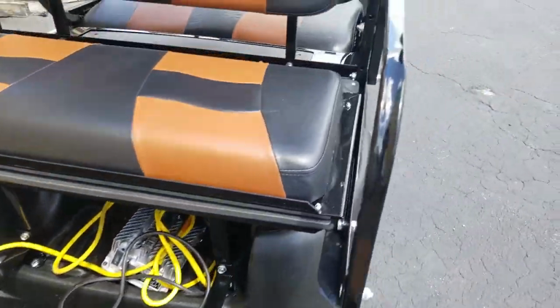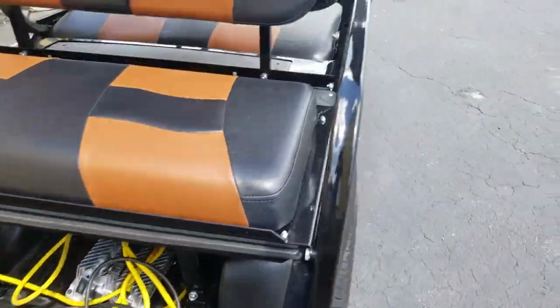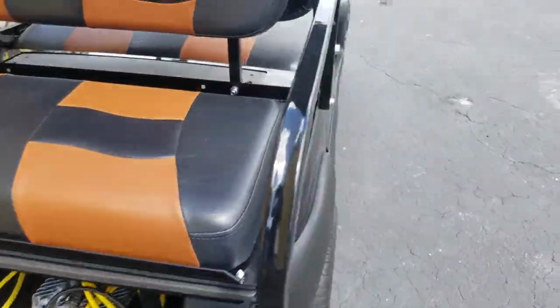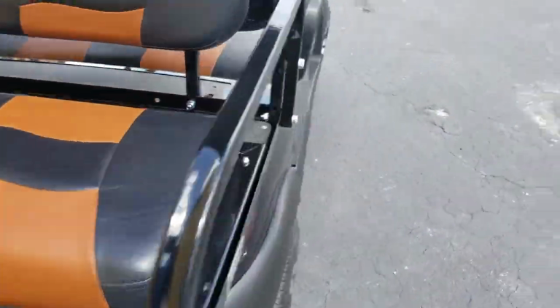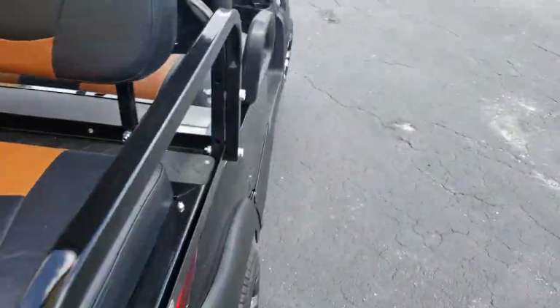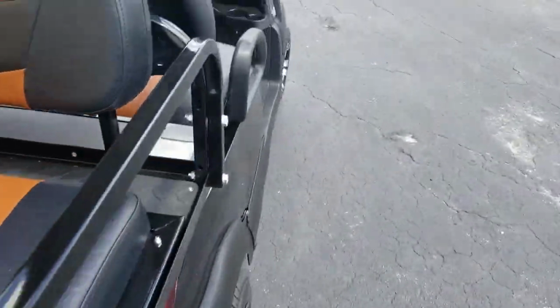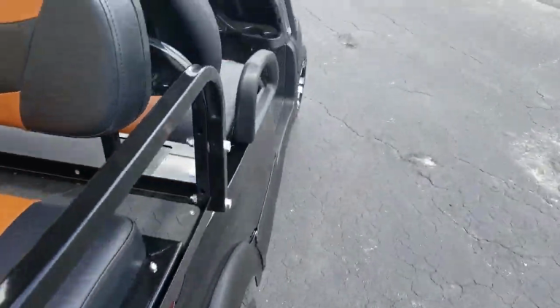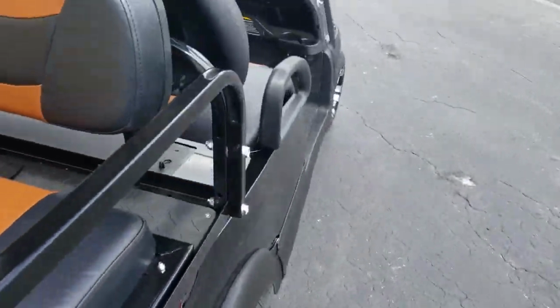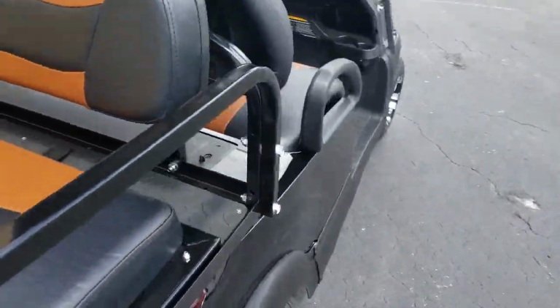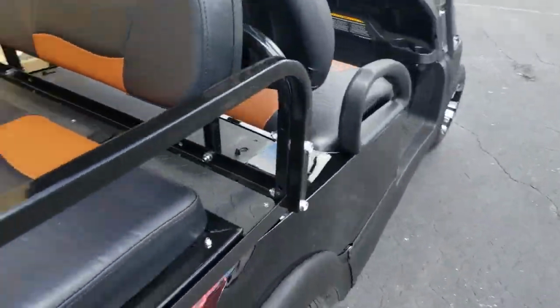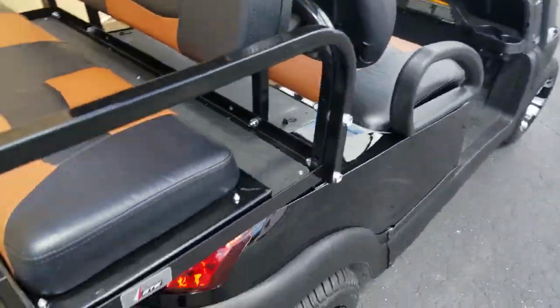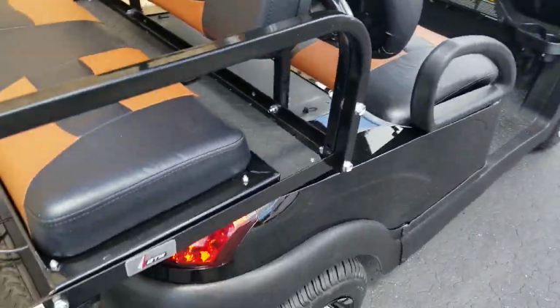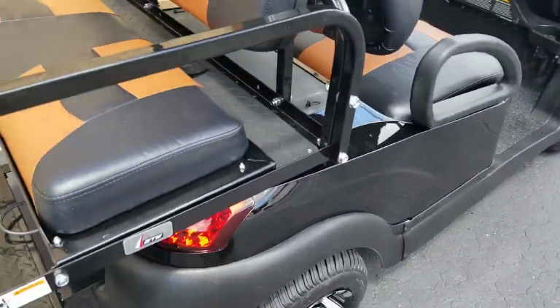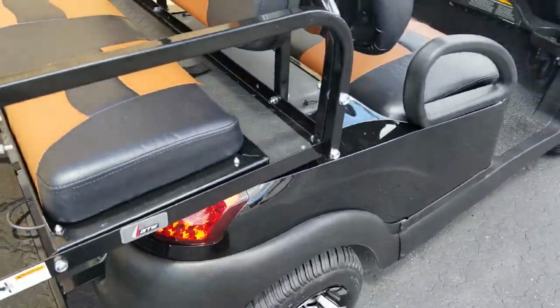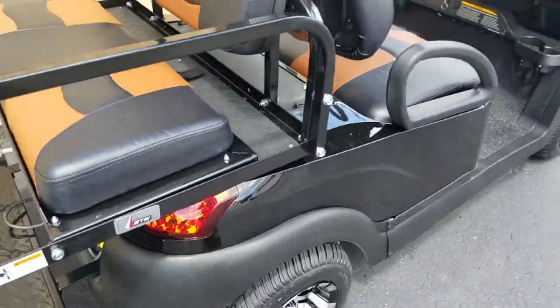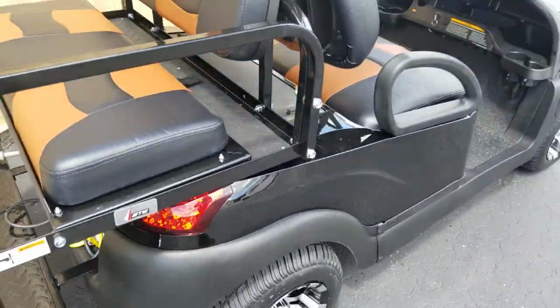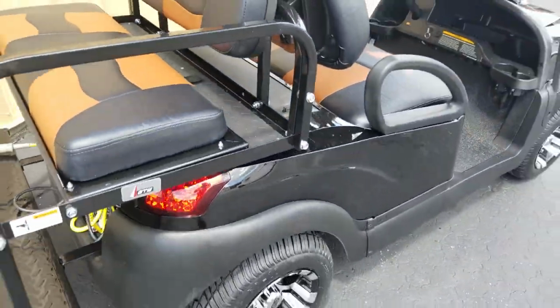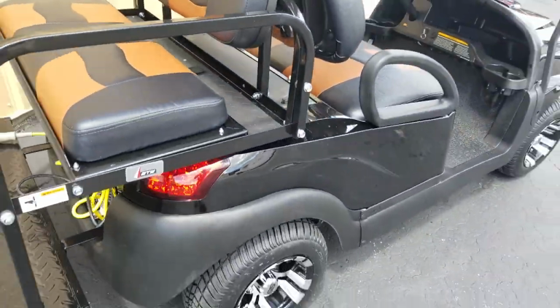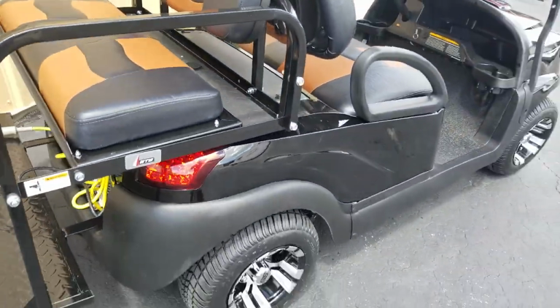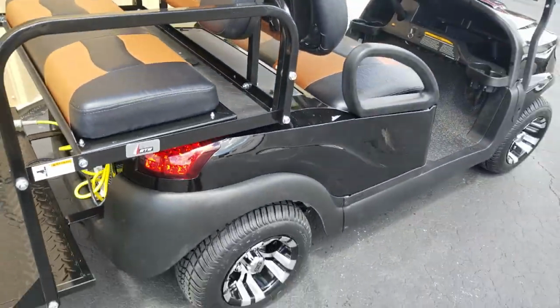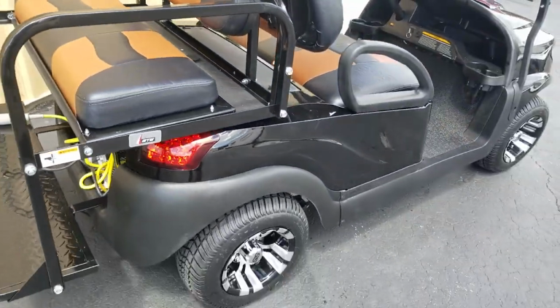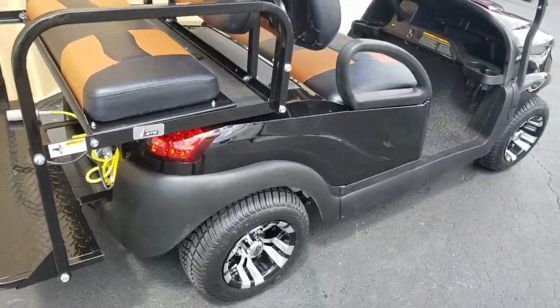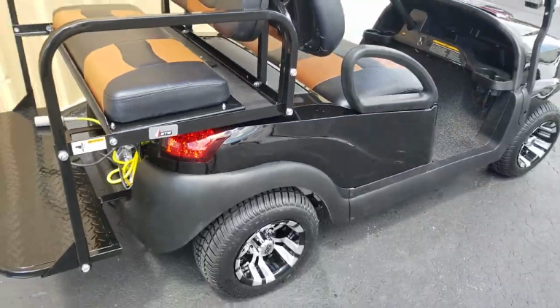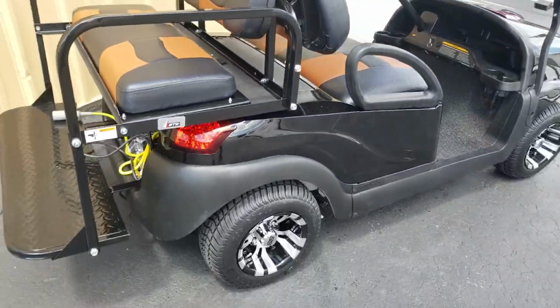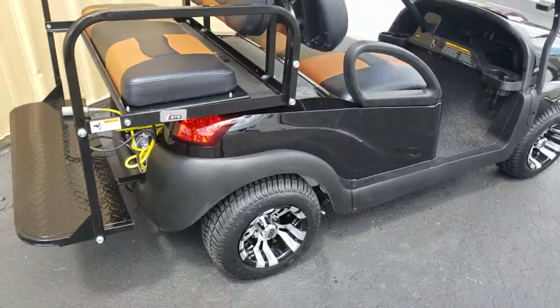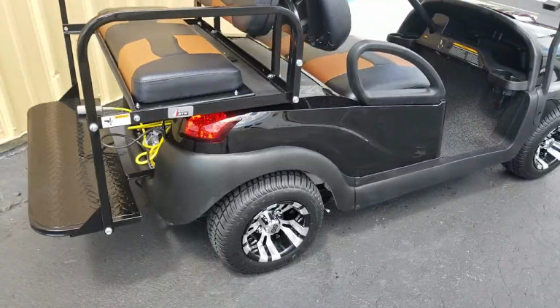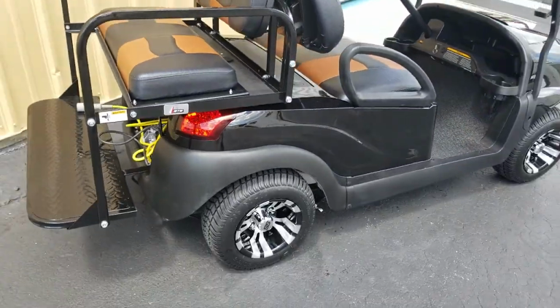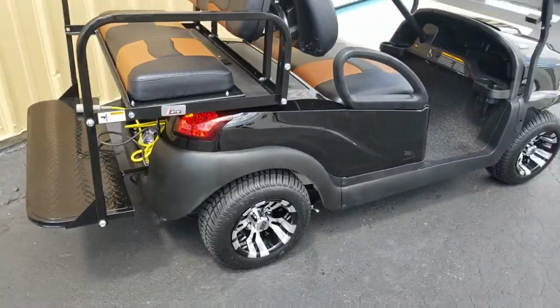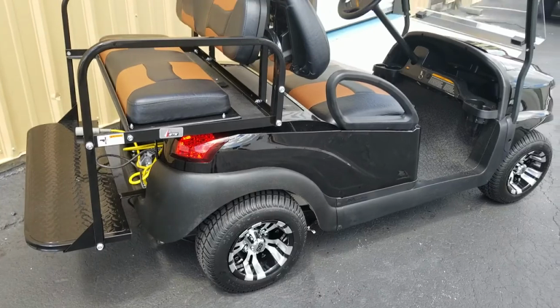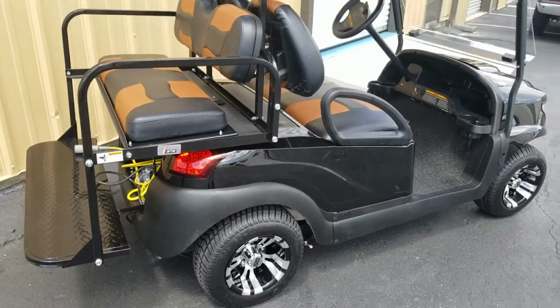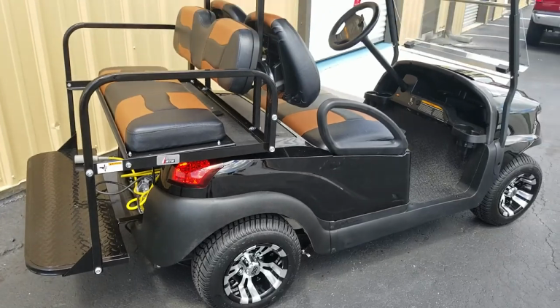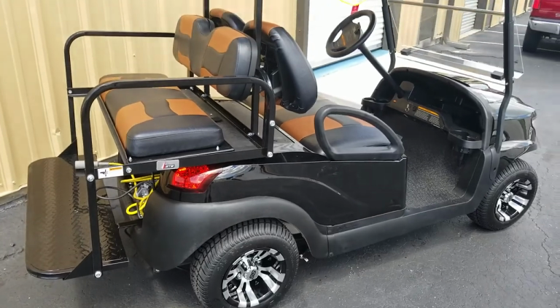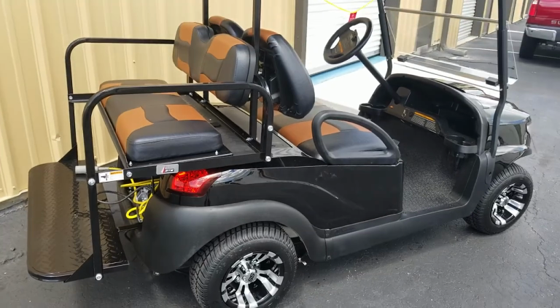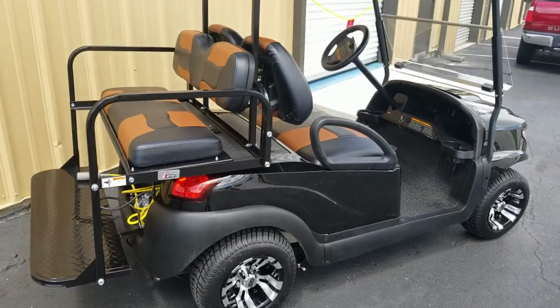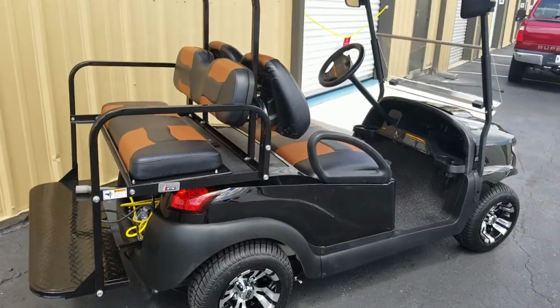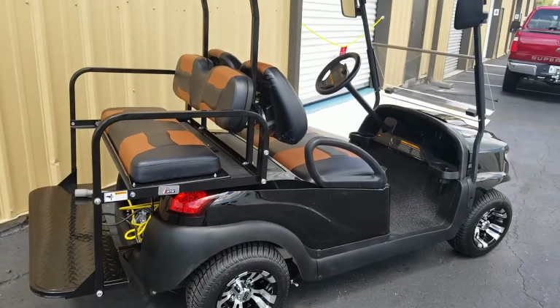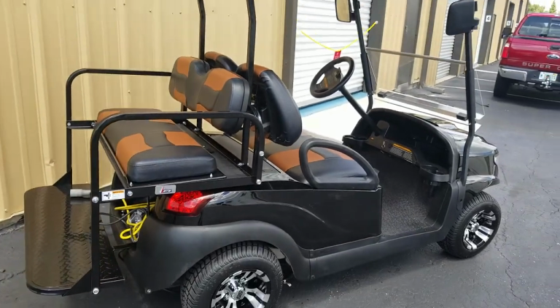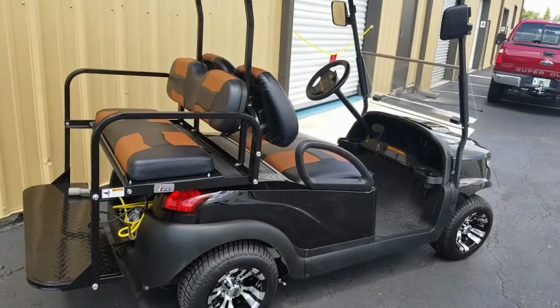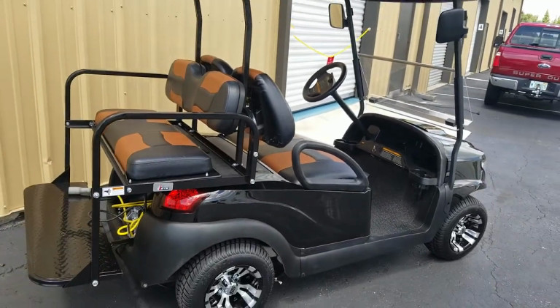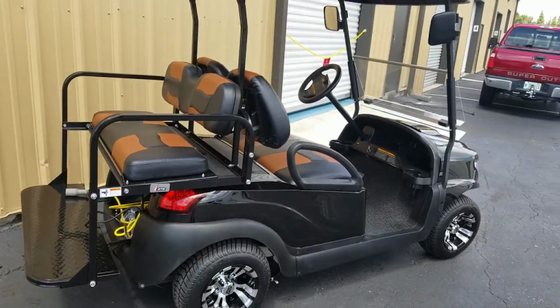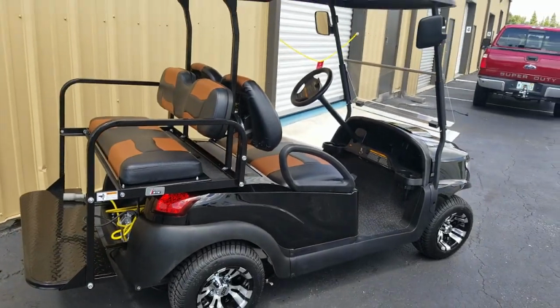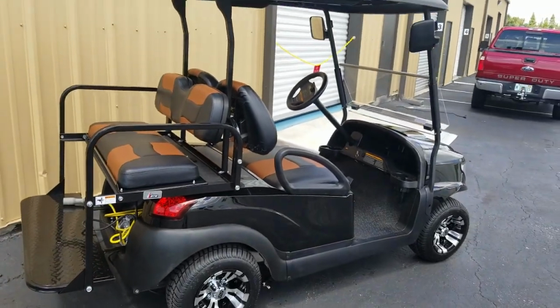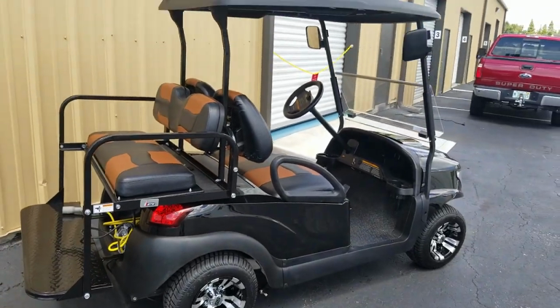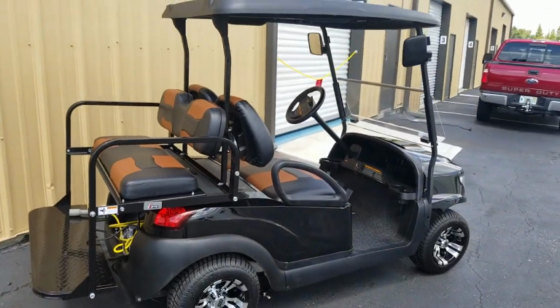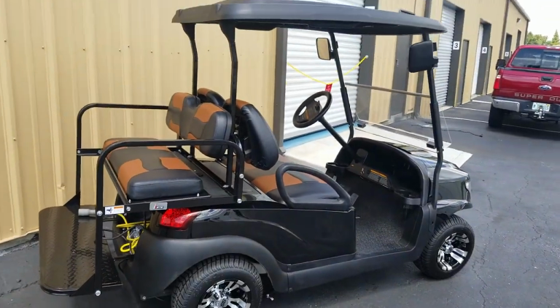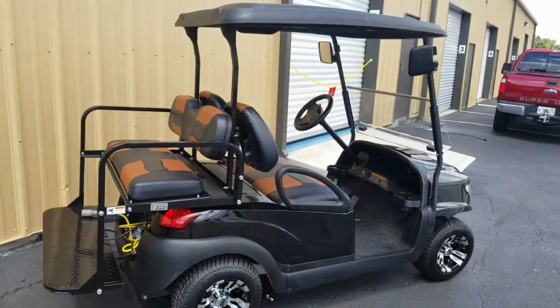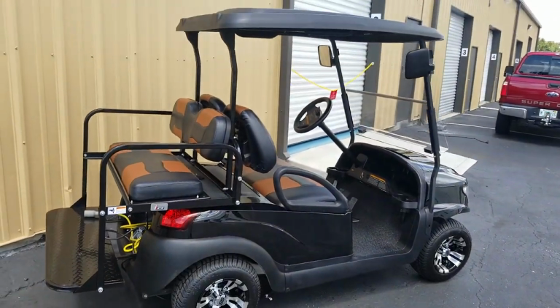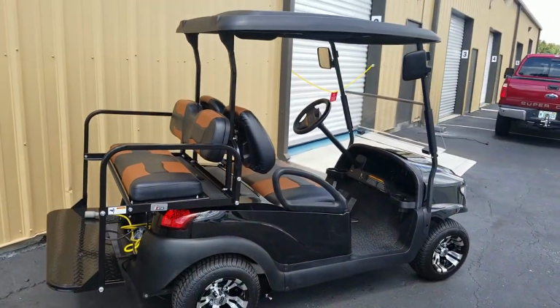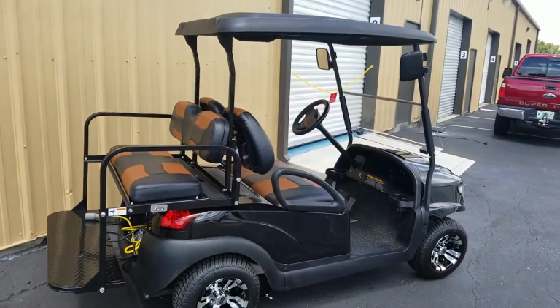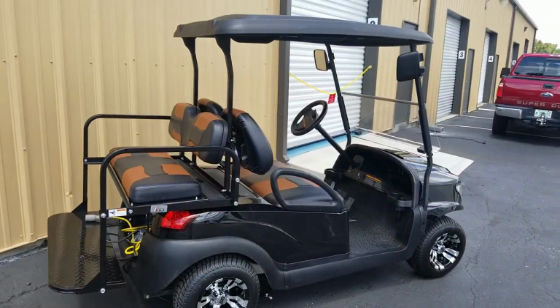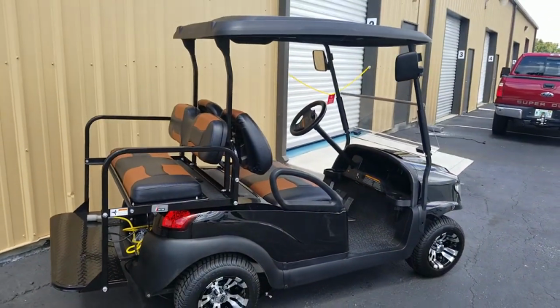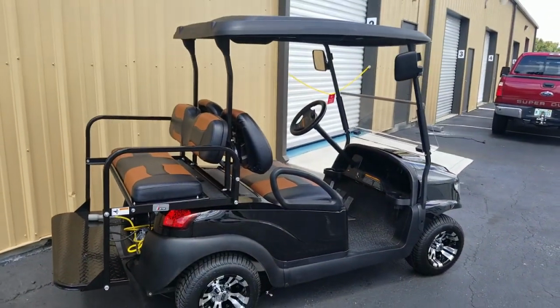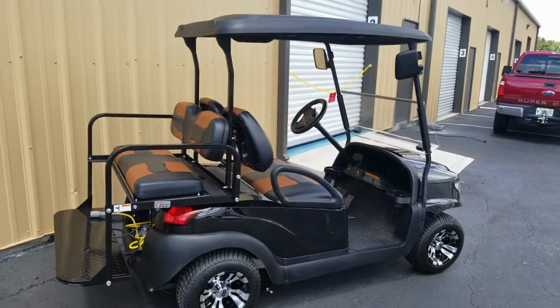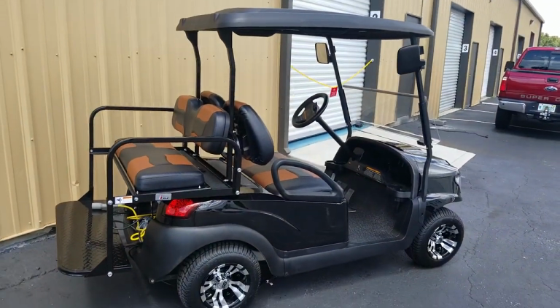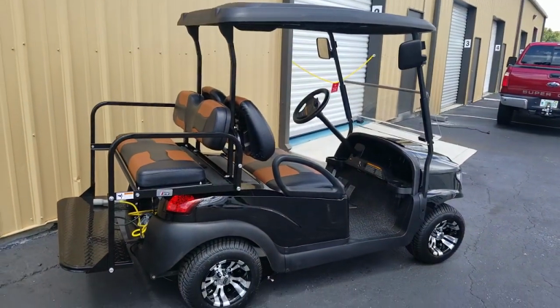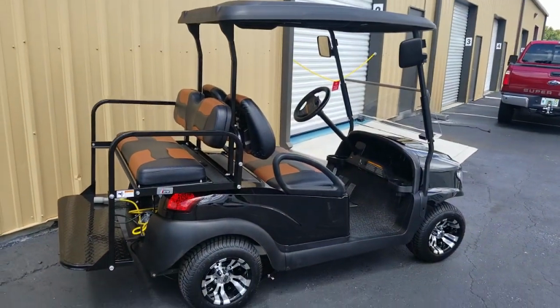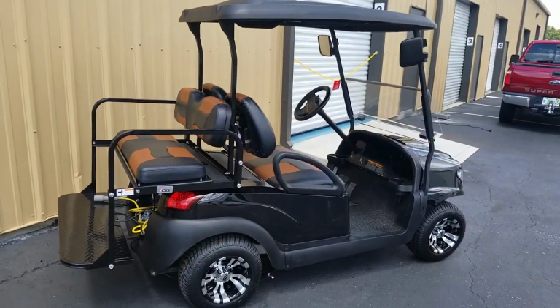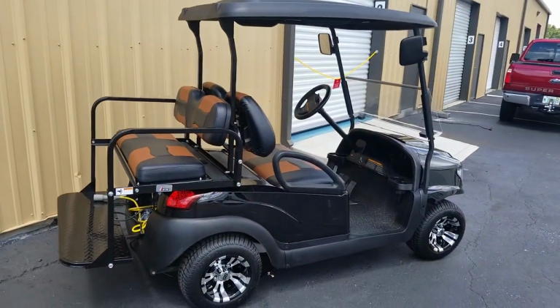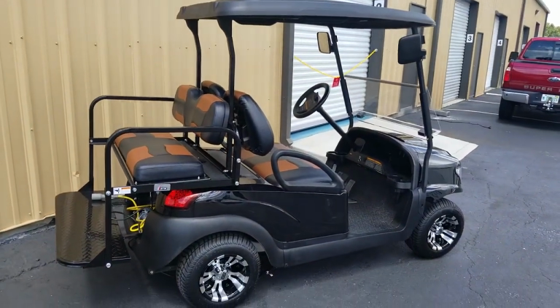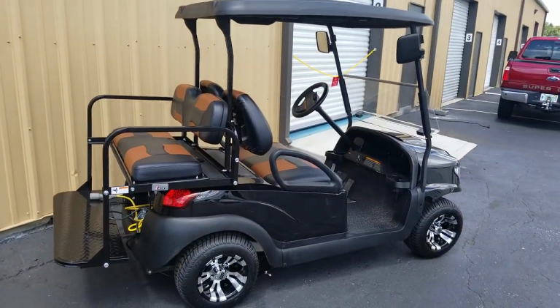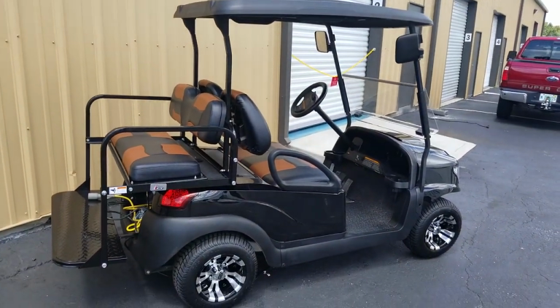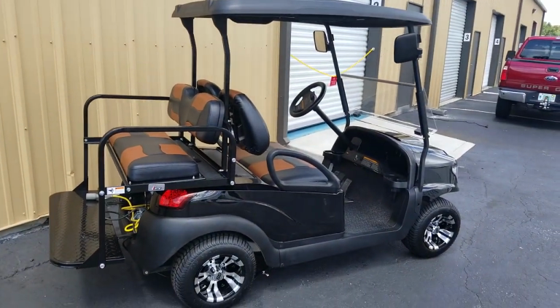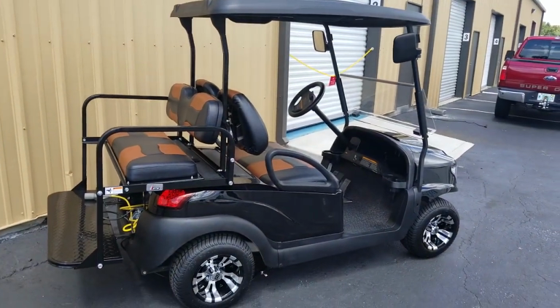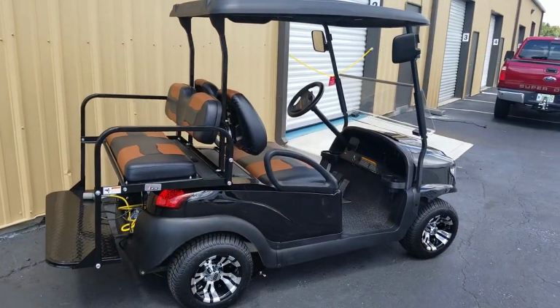If you'd like to talk to me about this cart, give me a call at 863-944-6223. Thank you.